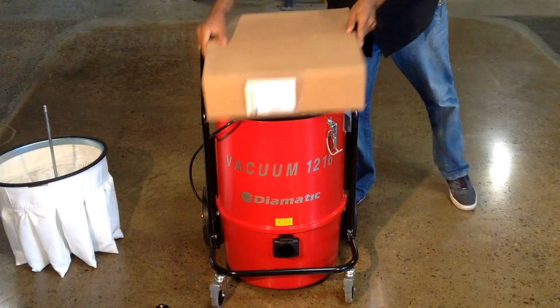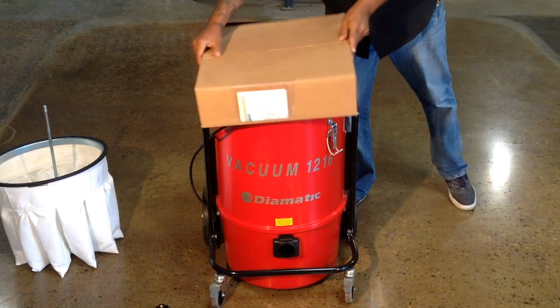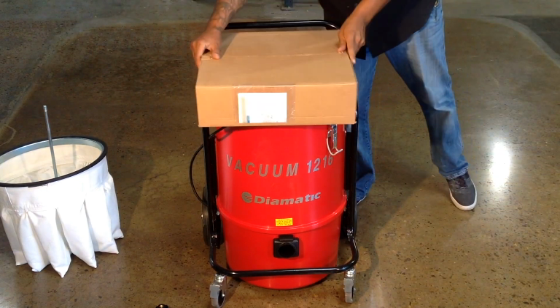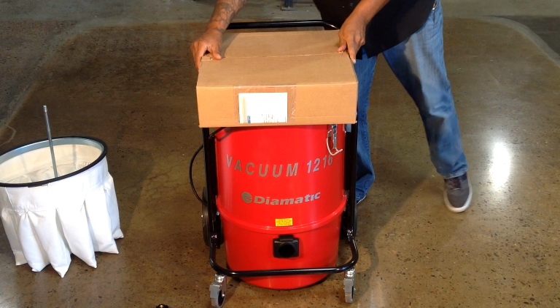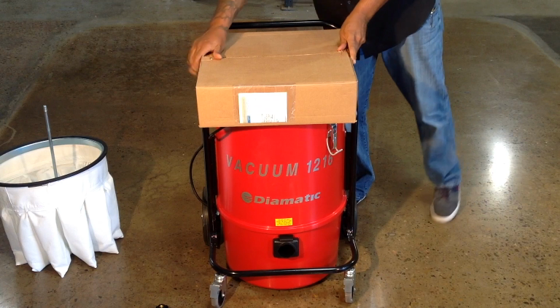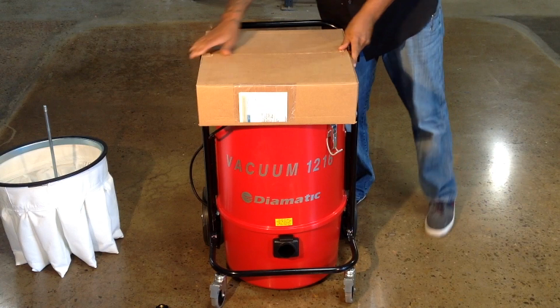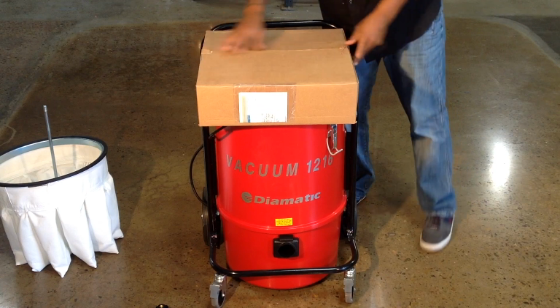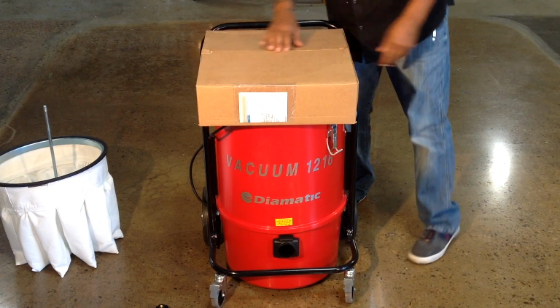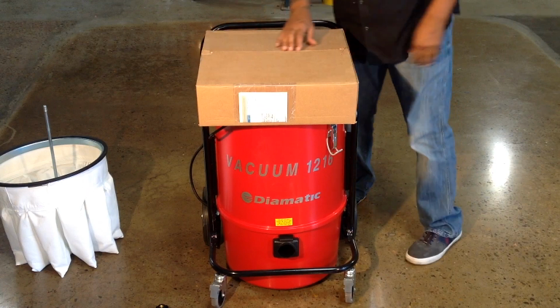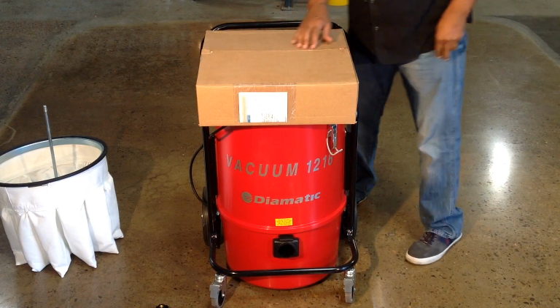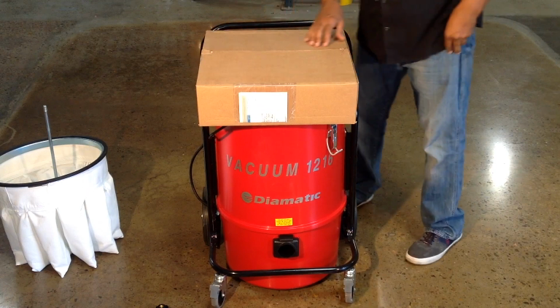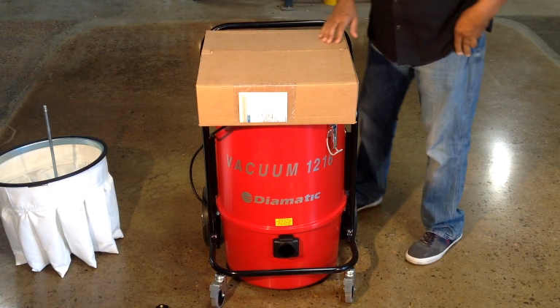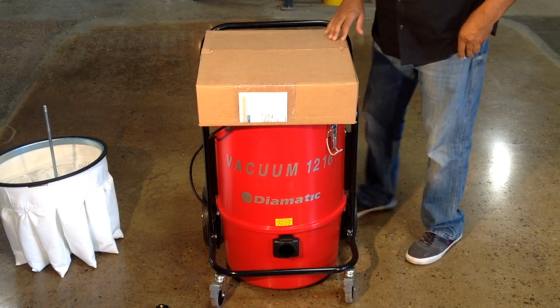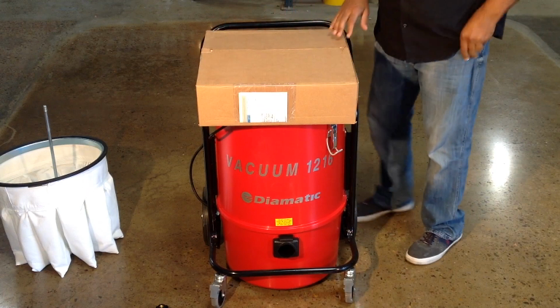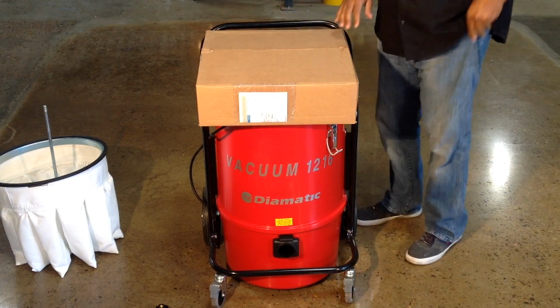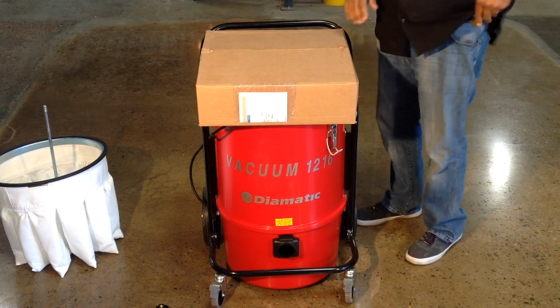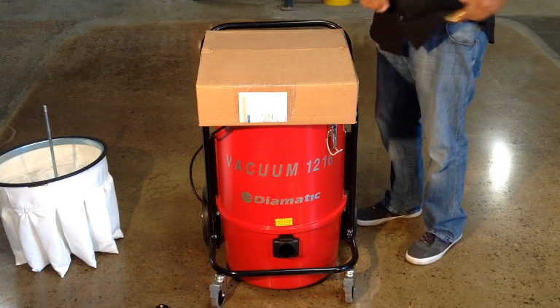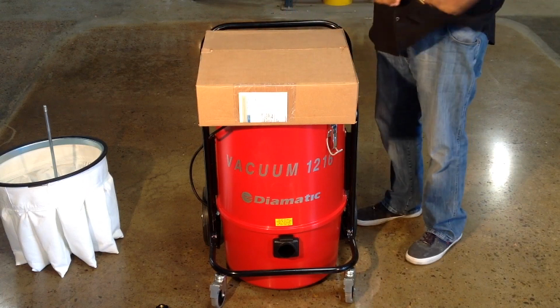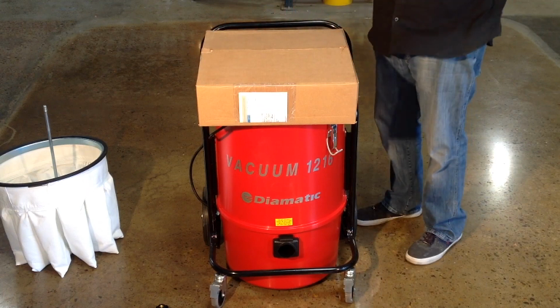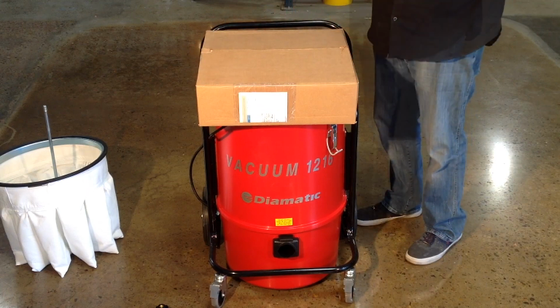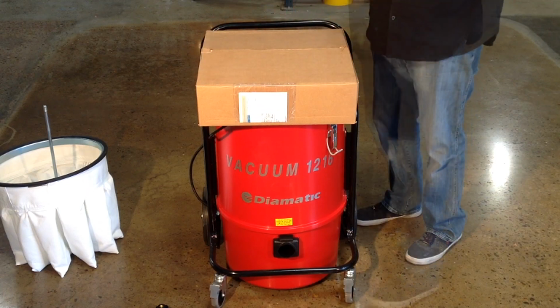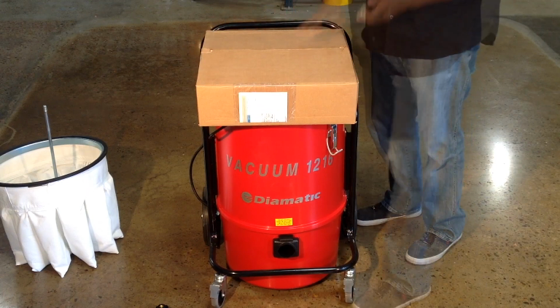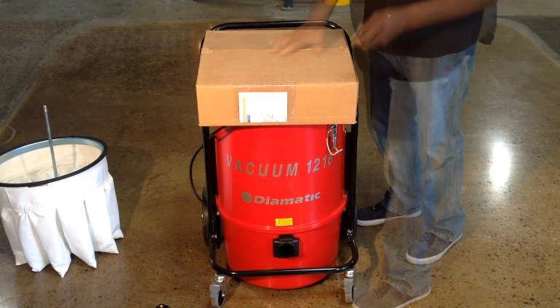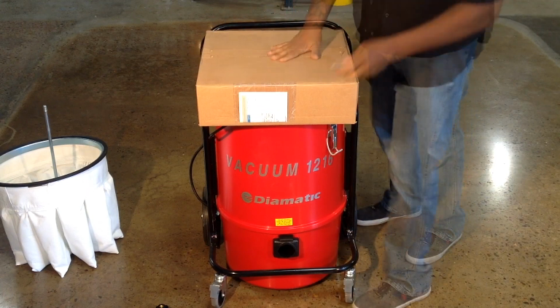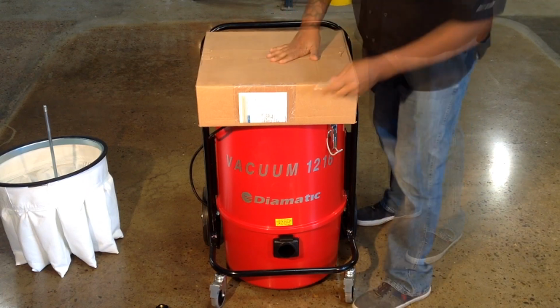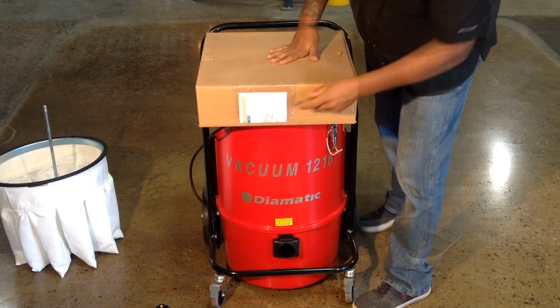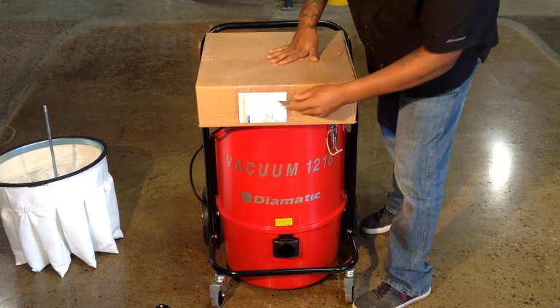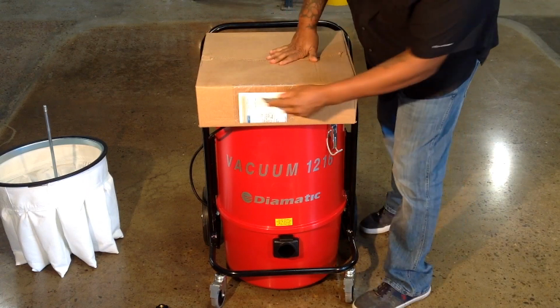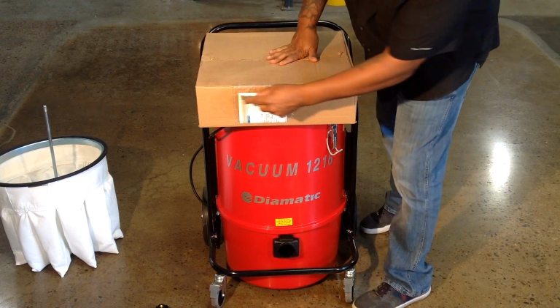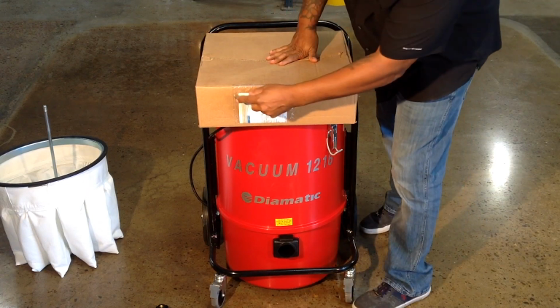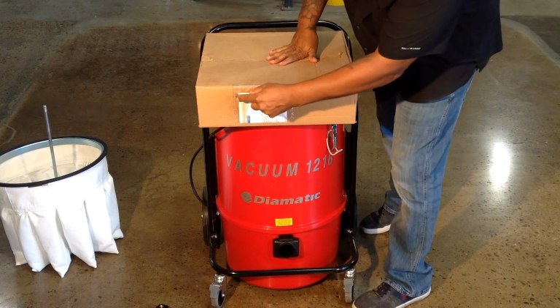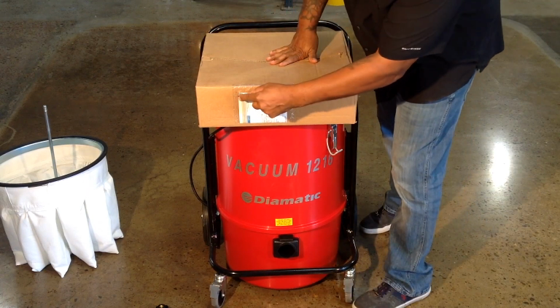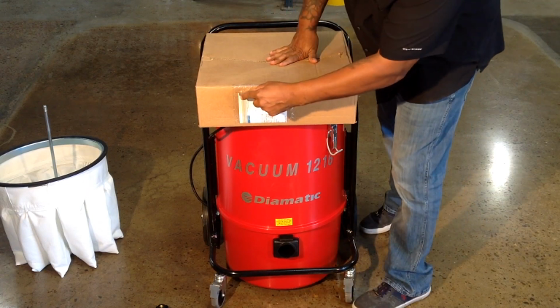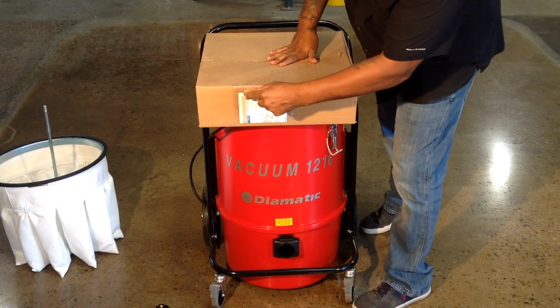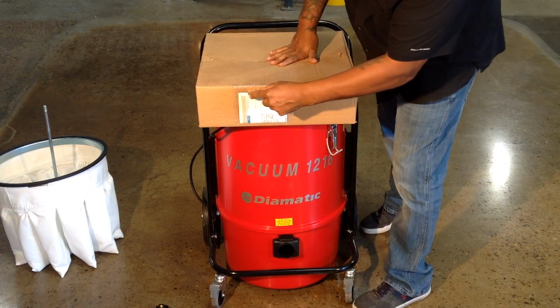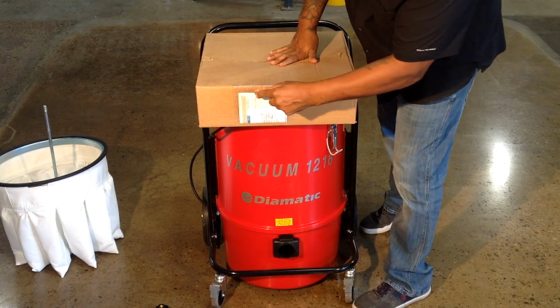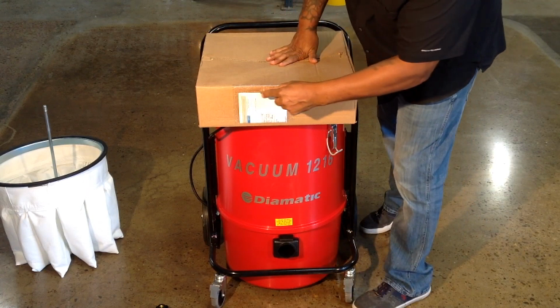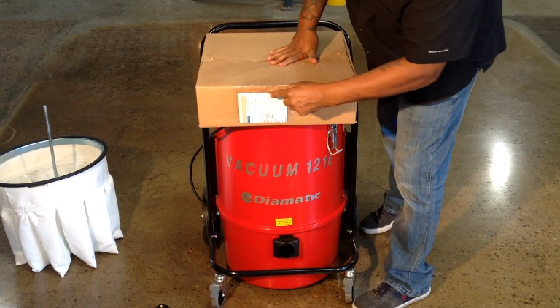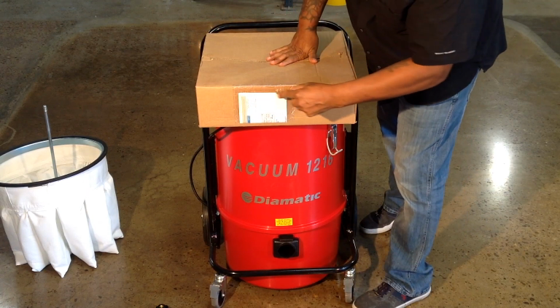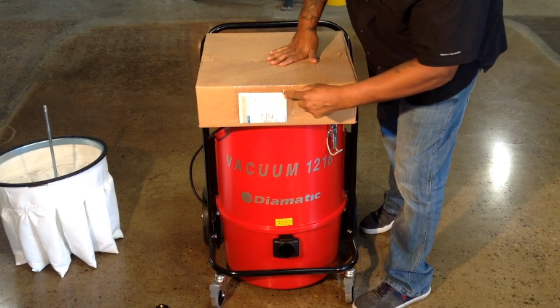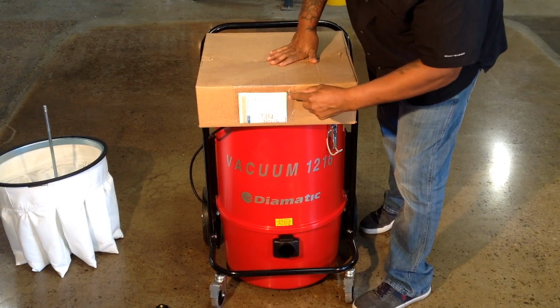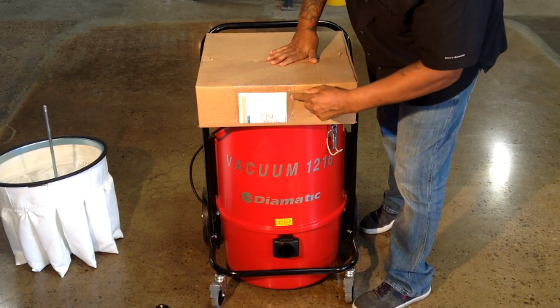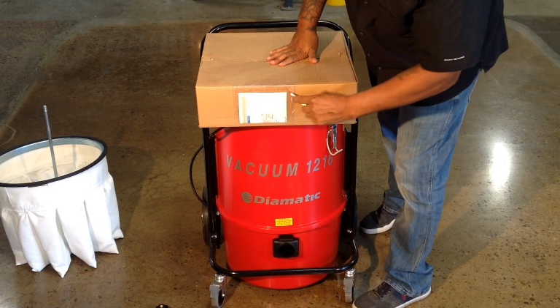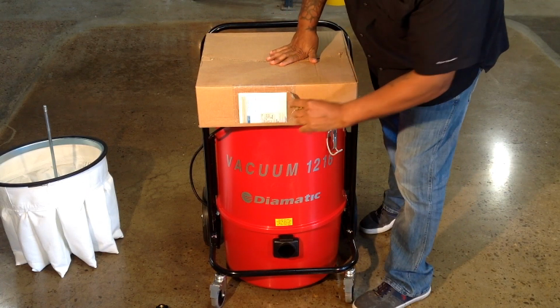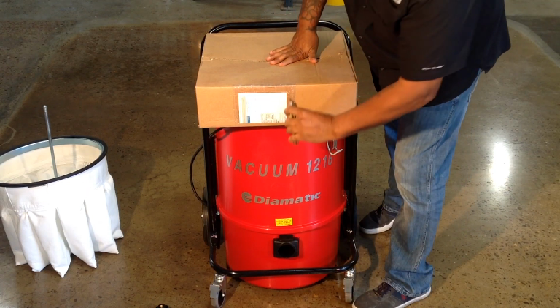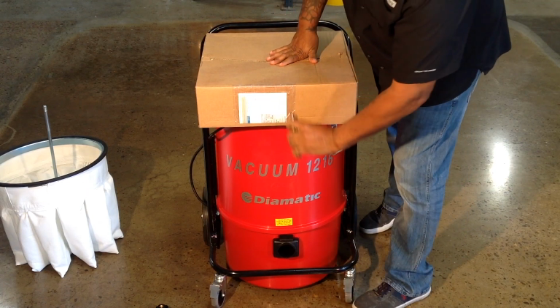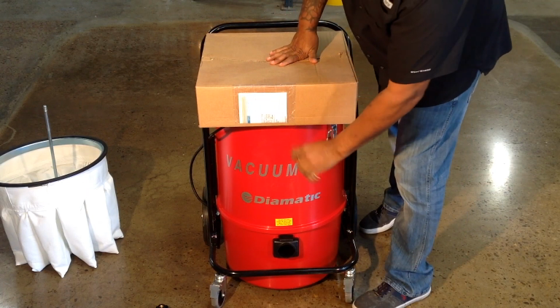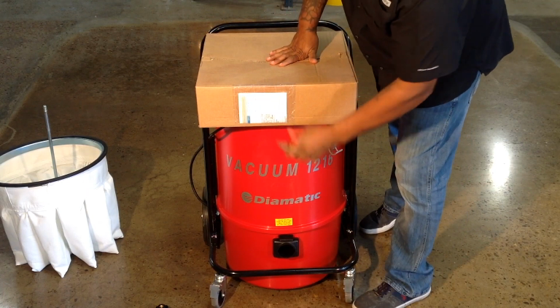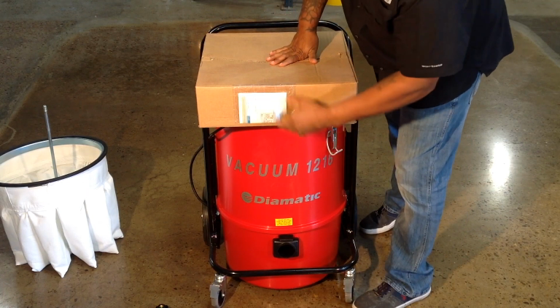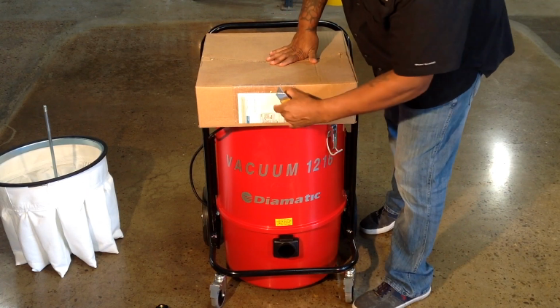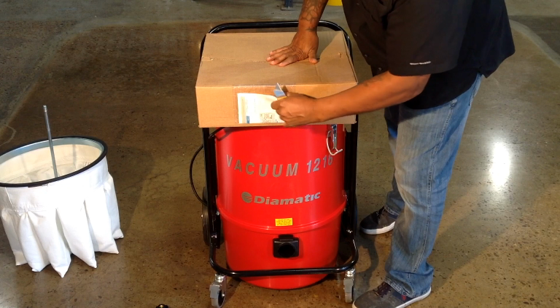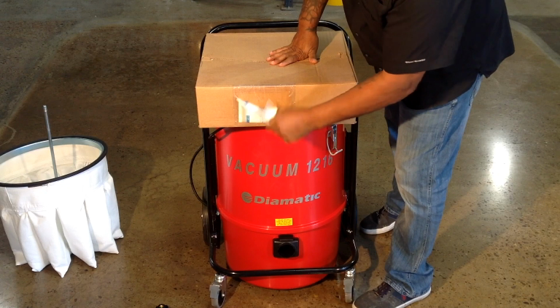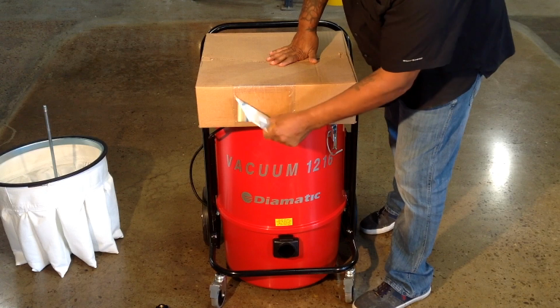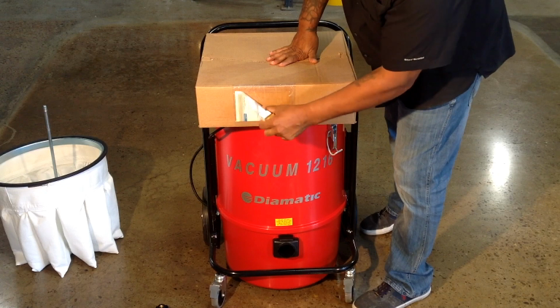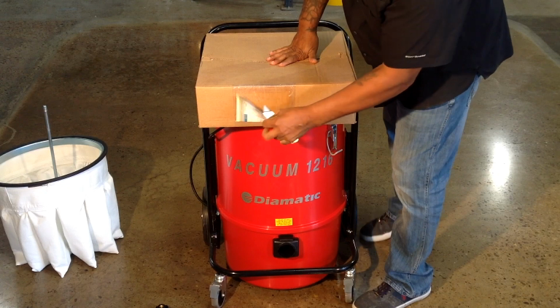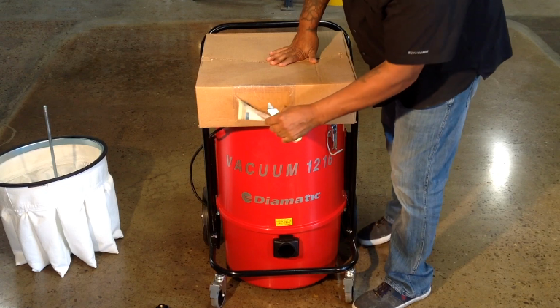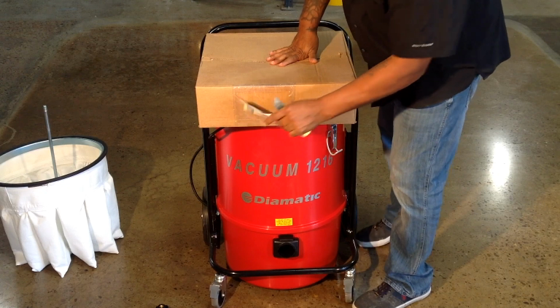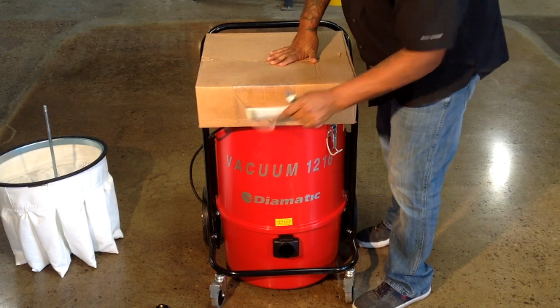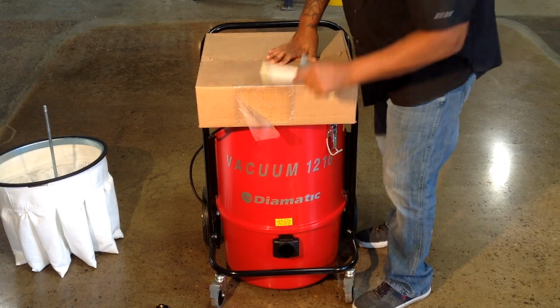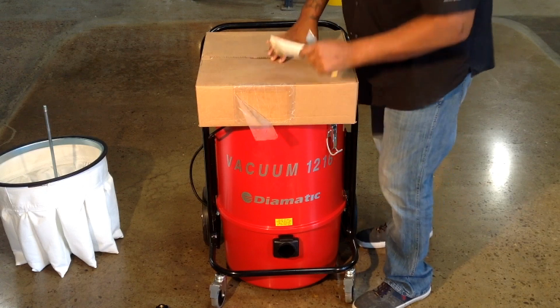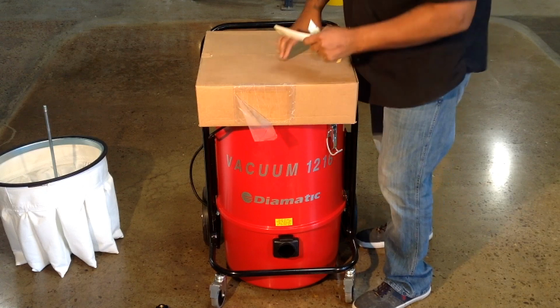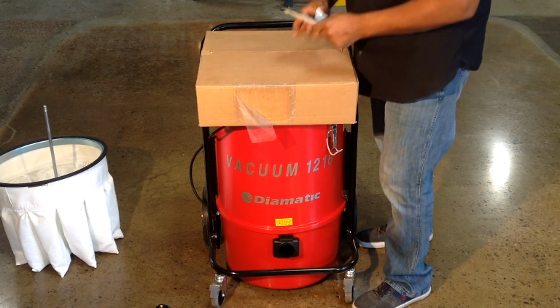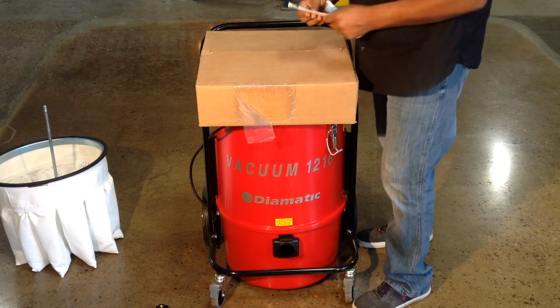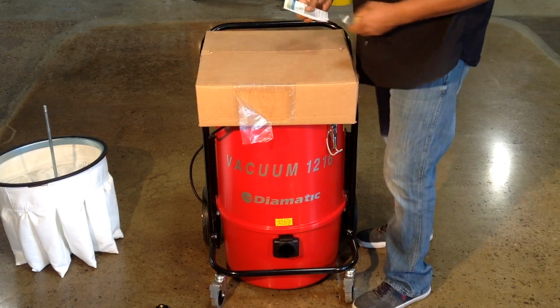Wear a dust mask to protect yourself from breathing any silica dust. The new upgrade kit will have a HEPA certificate on the side of the box.